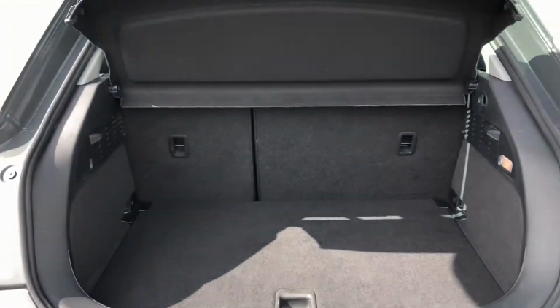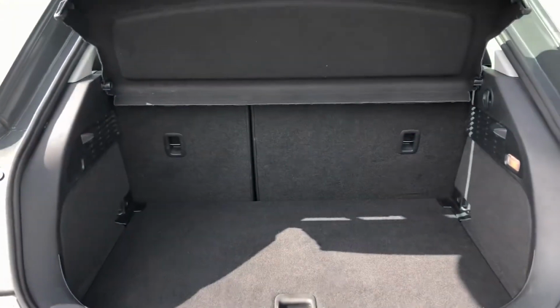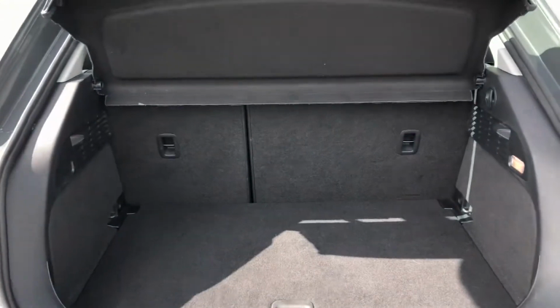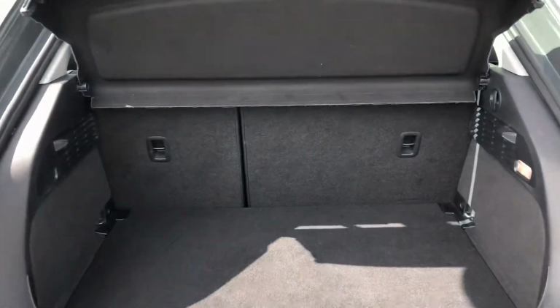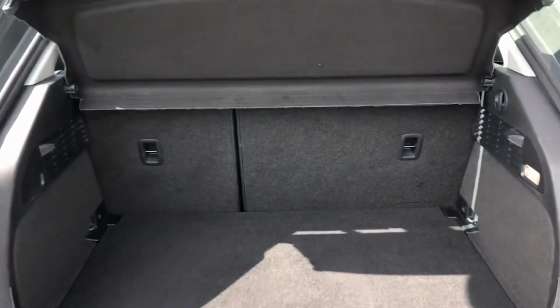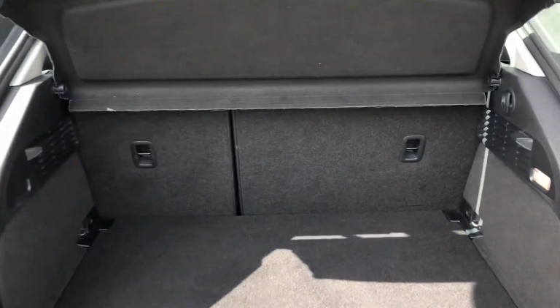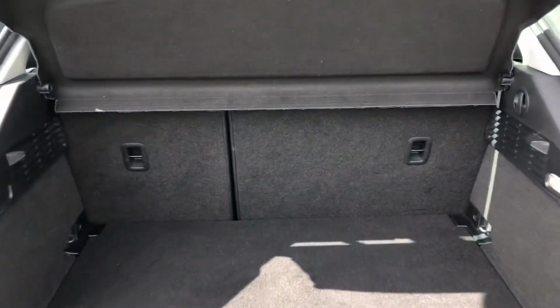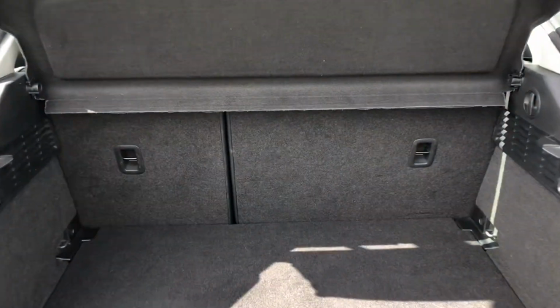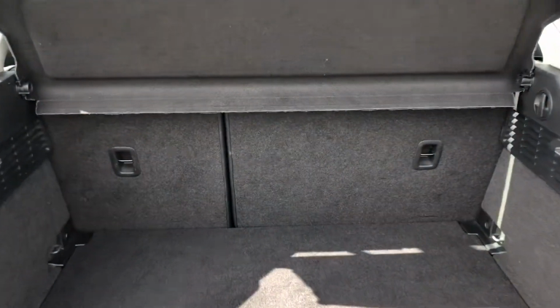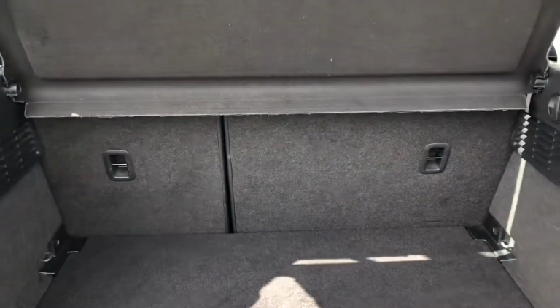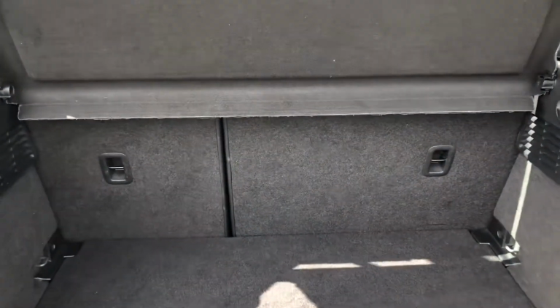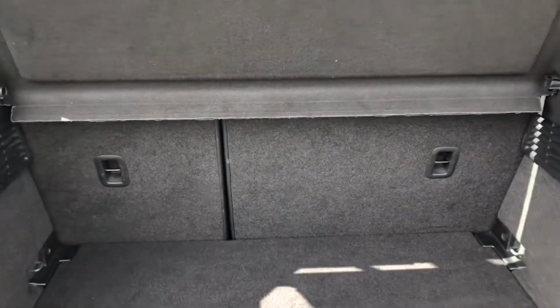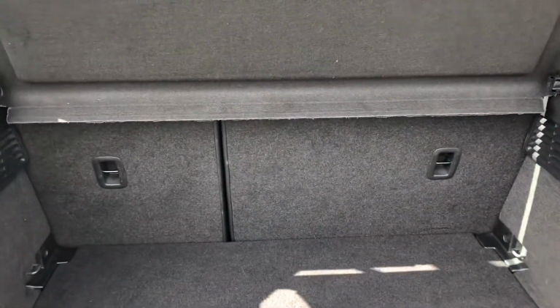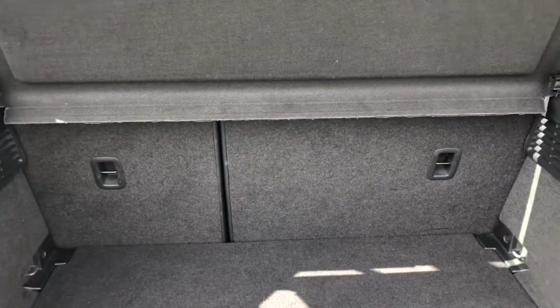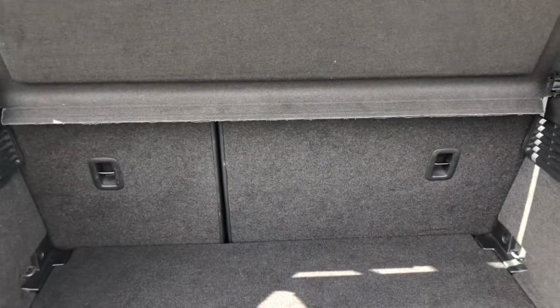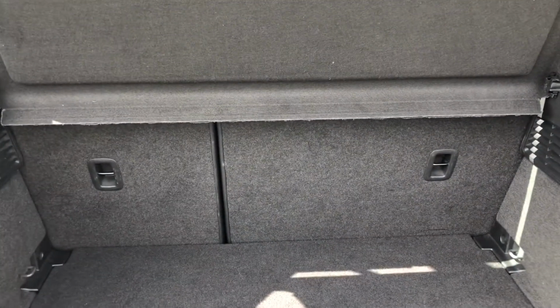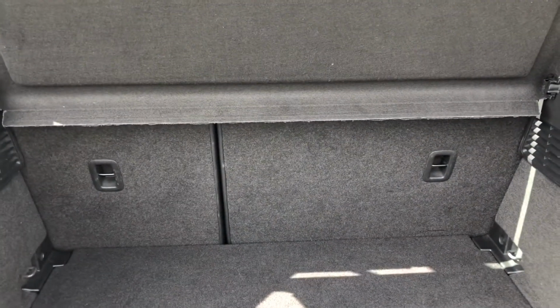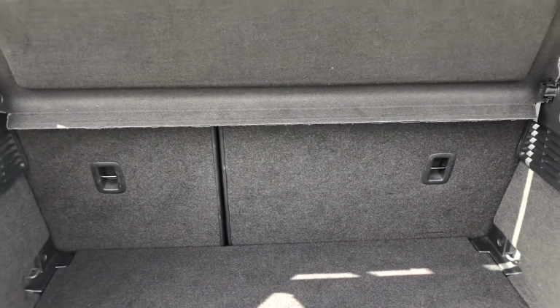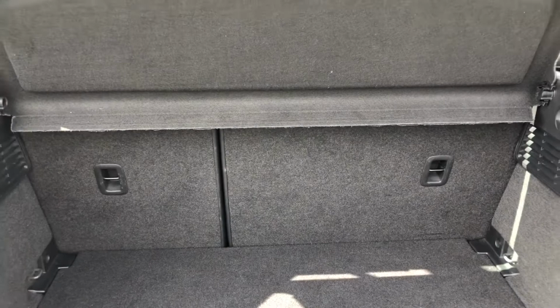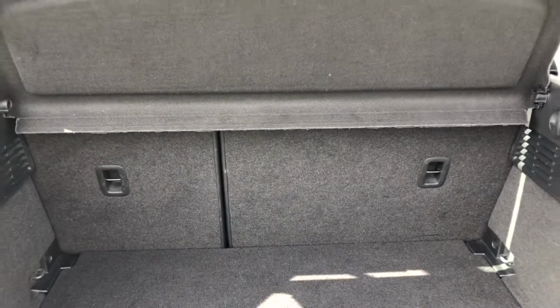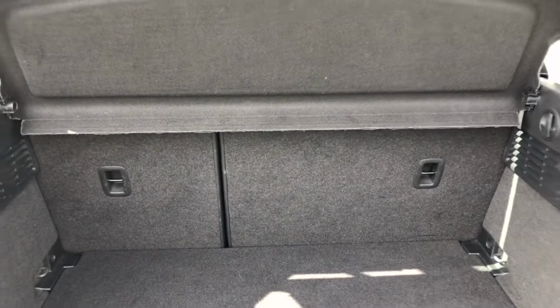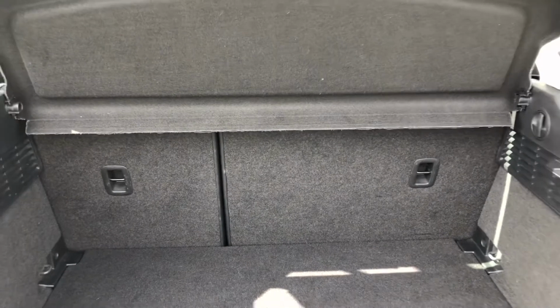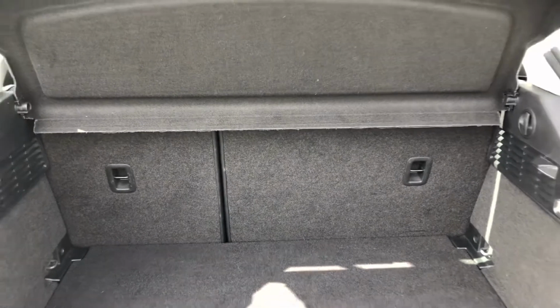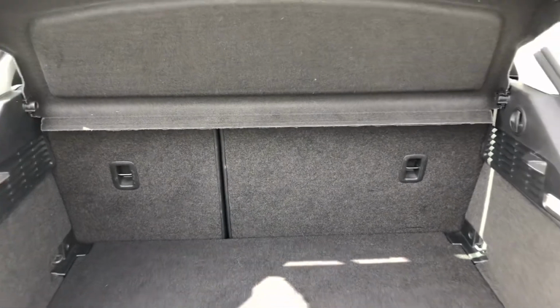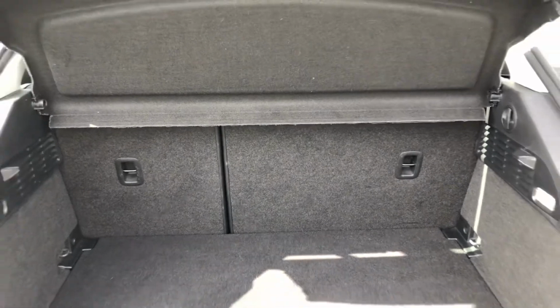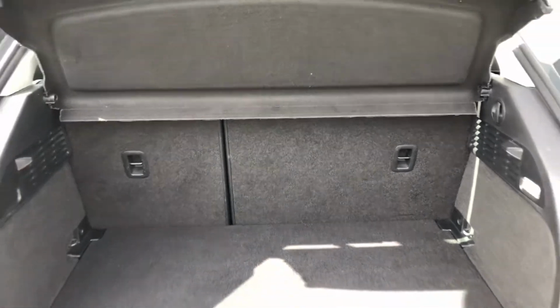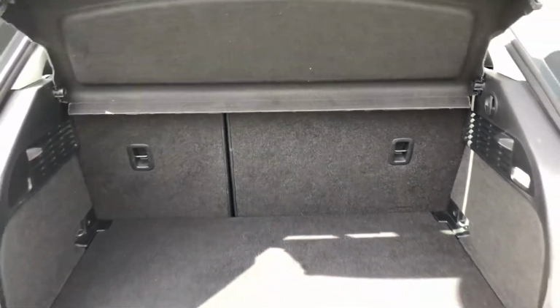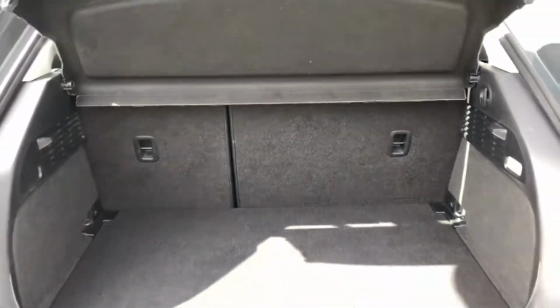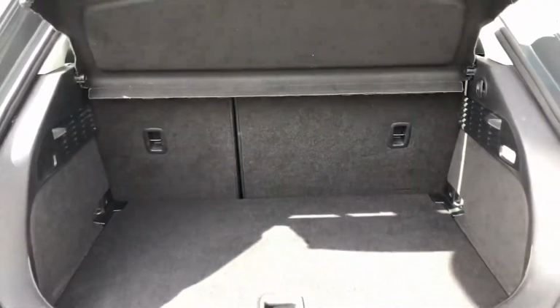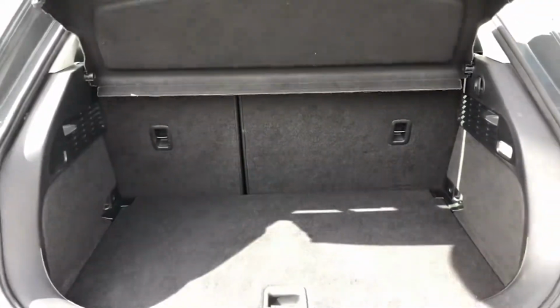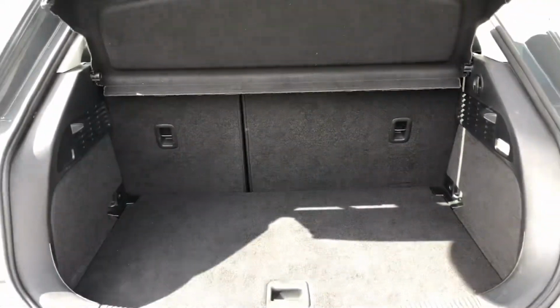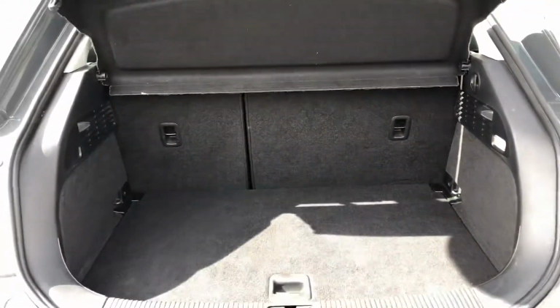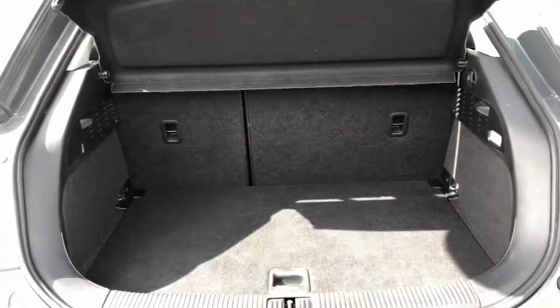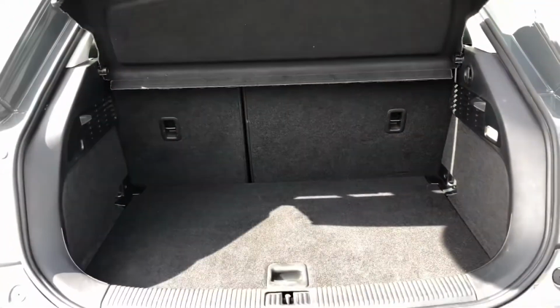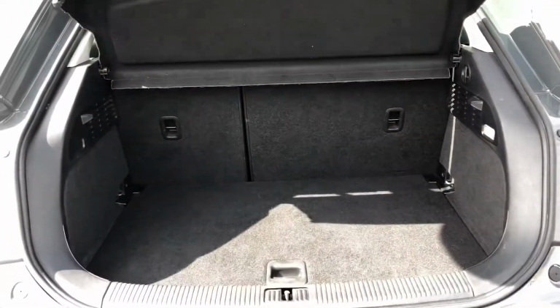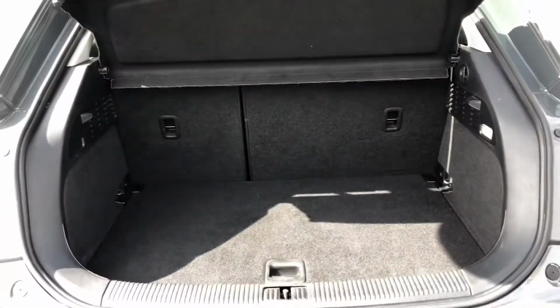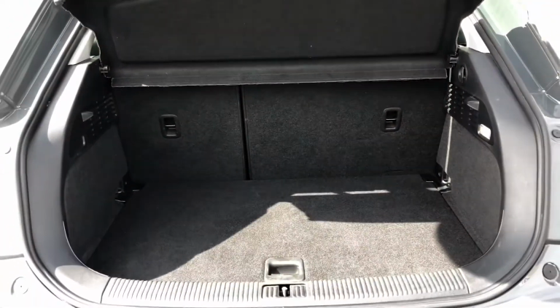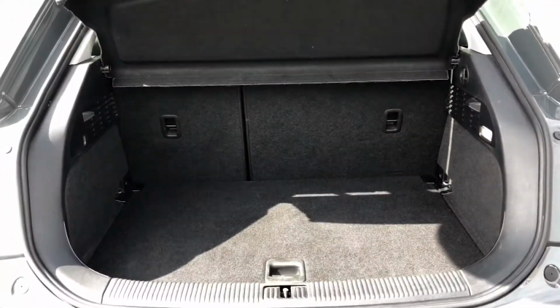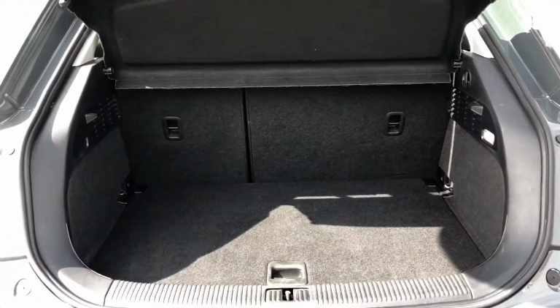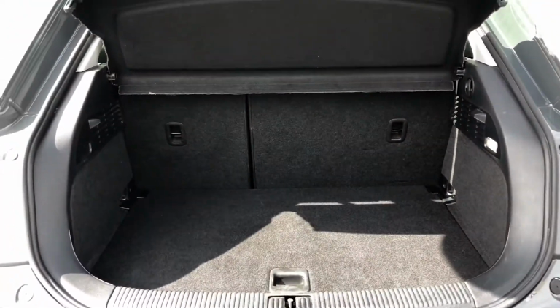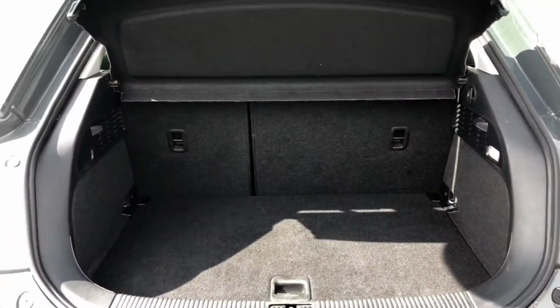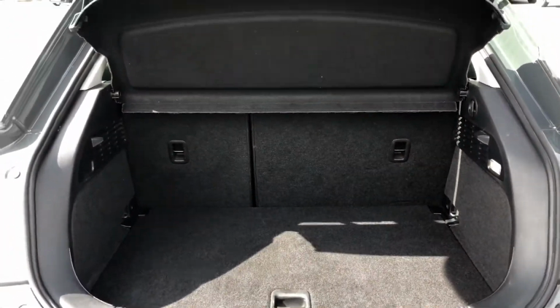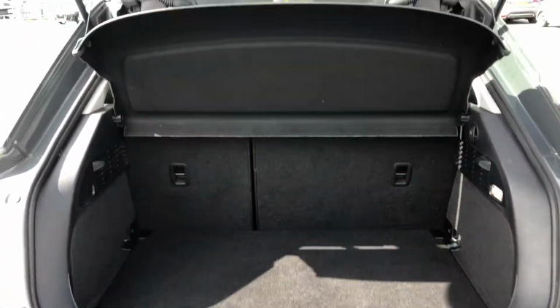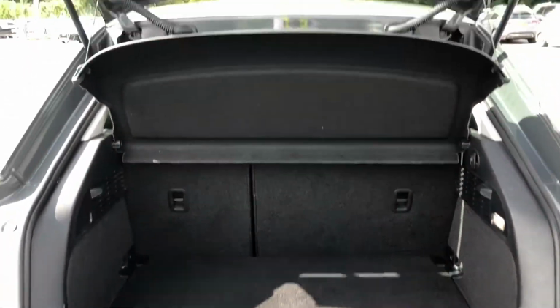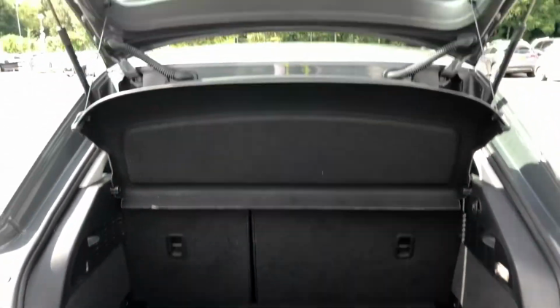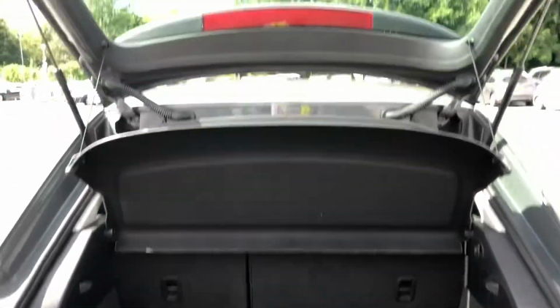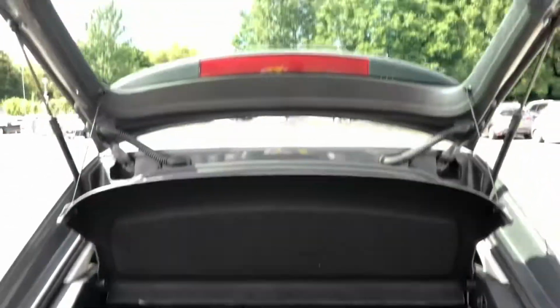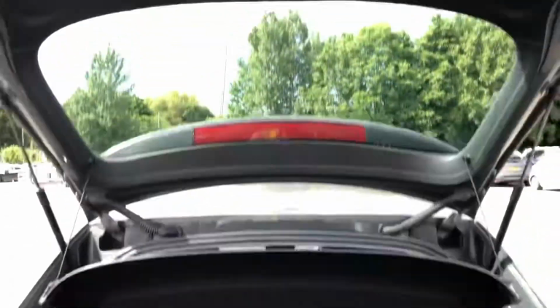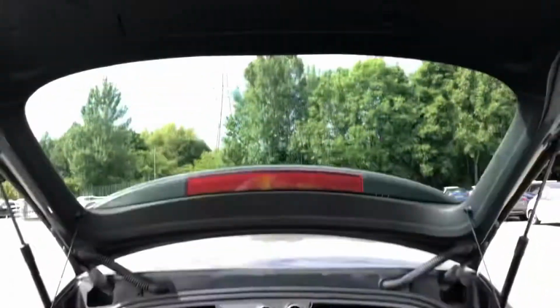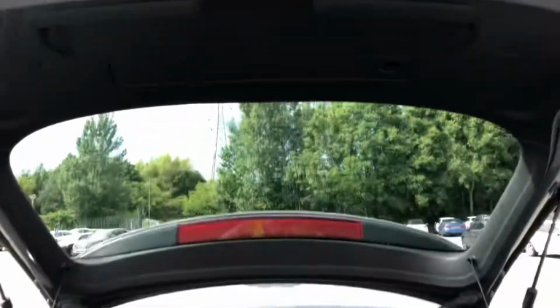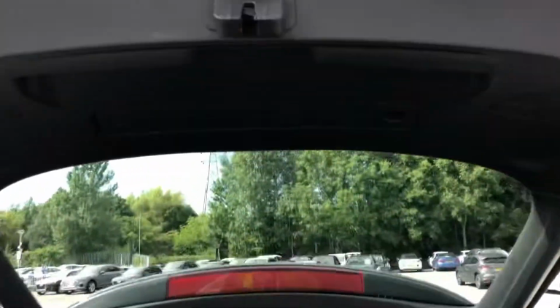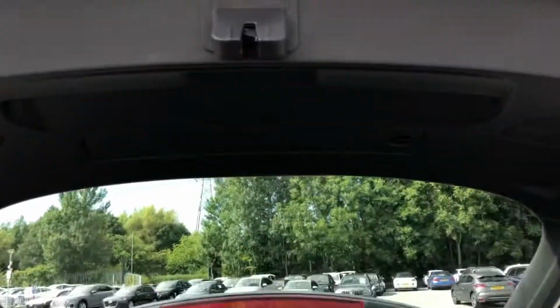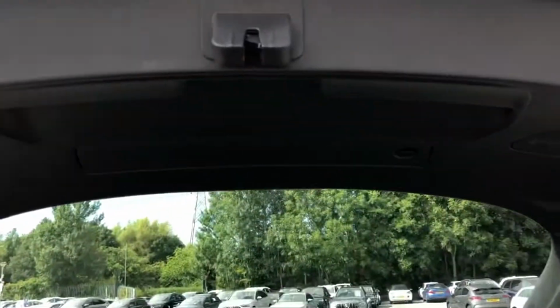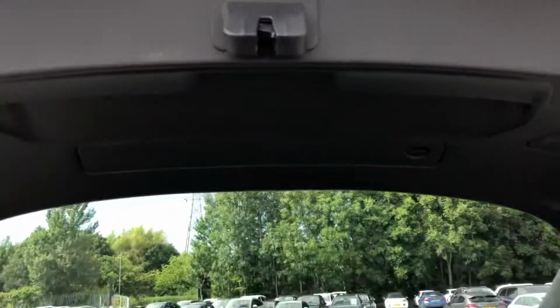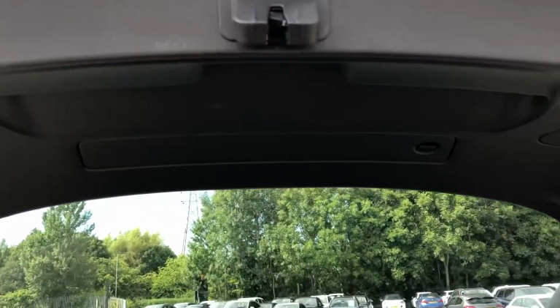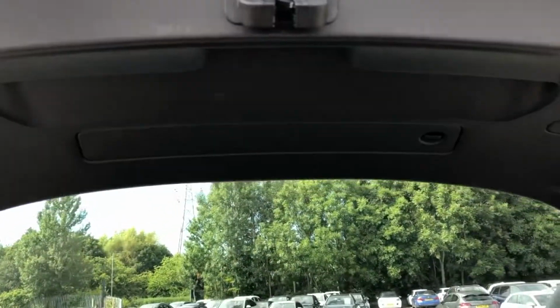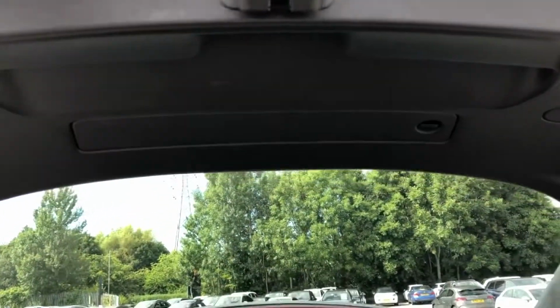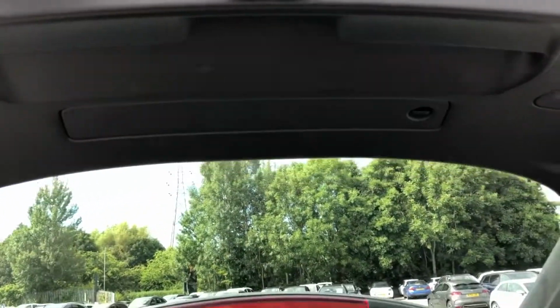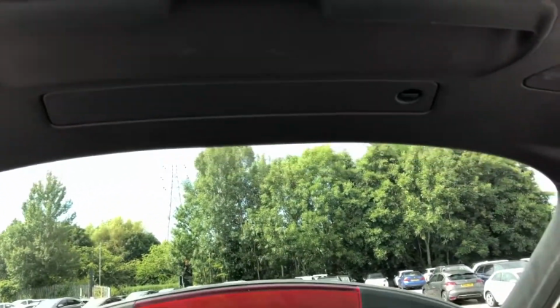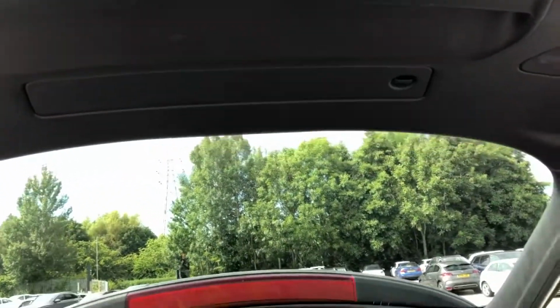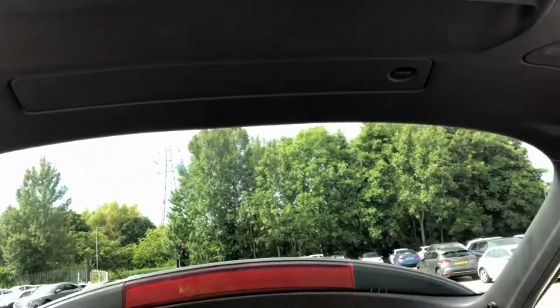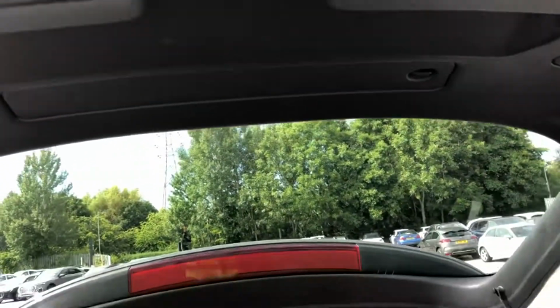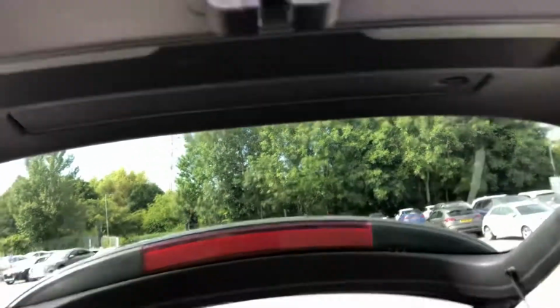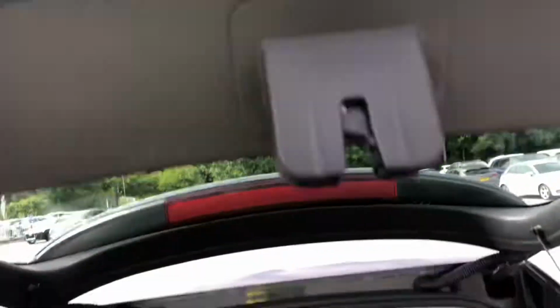Folding down the rear seats means you can fit in those larger and longer items, such as flat-pack furniture. And once you're done, just pull down to close.